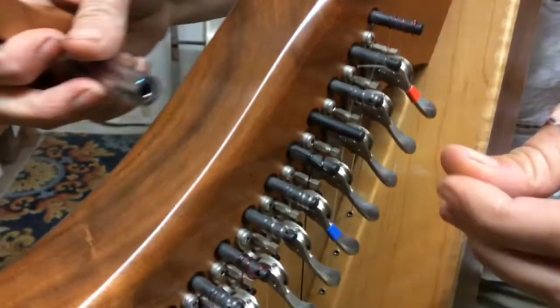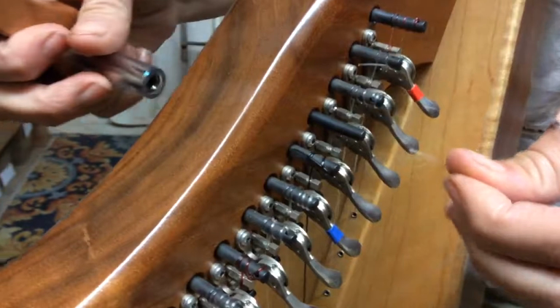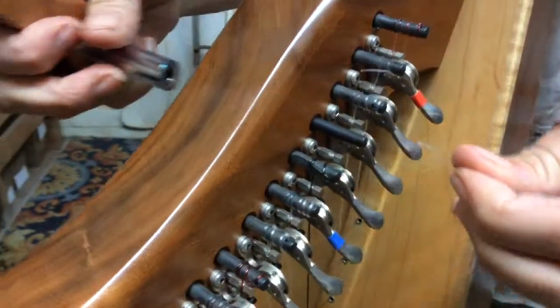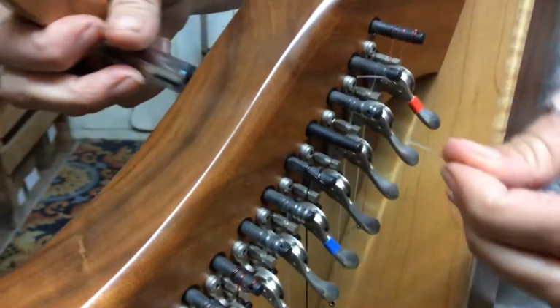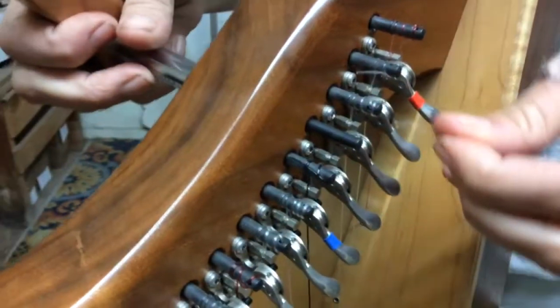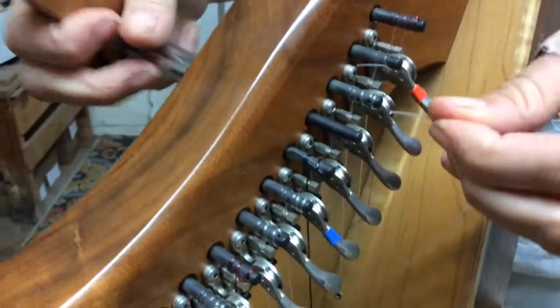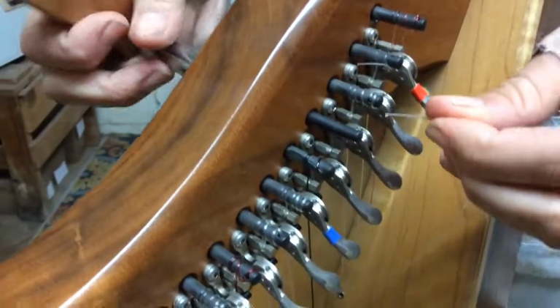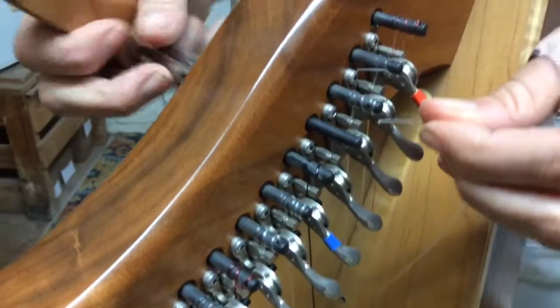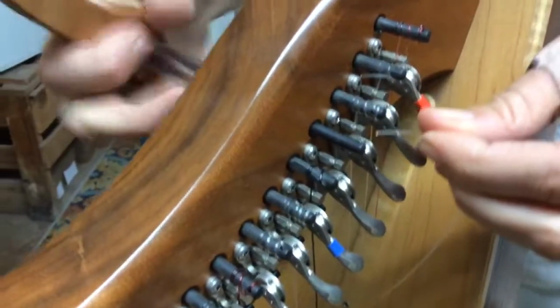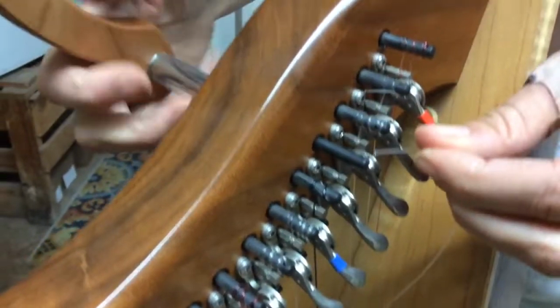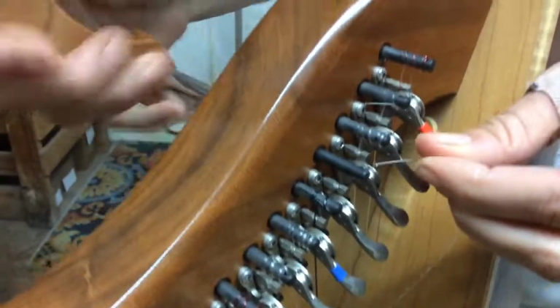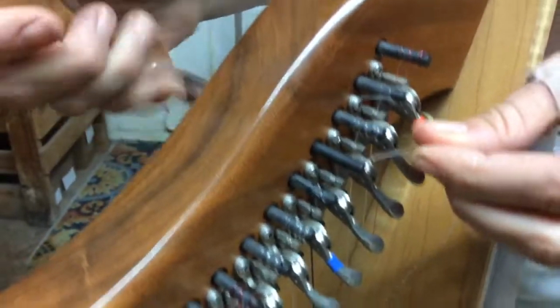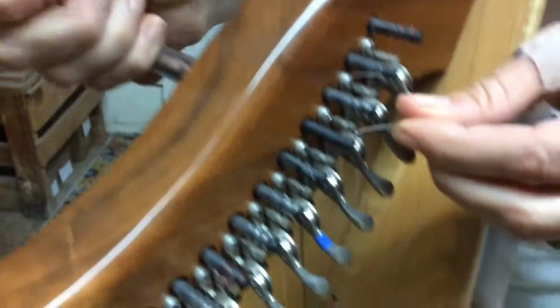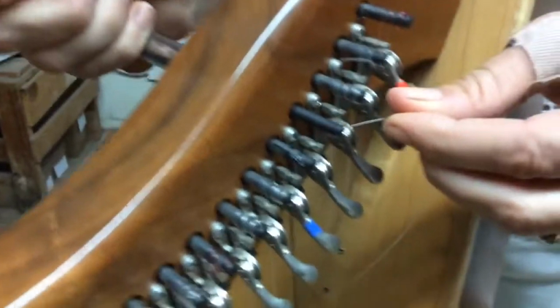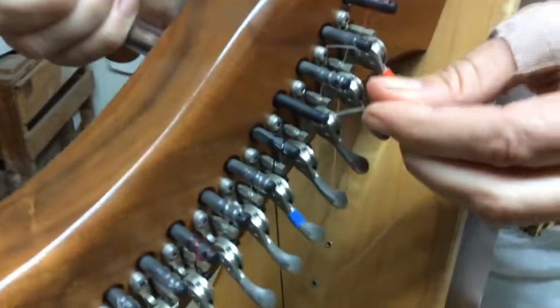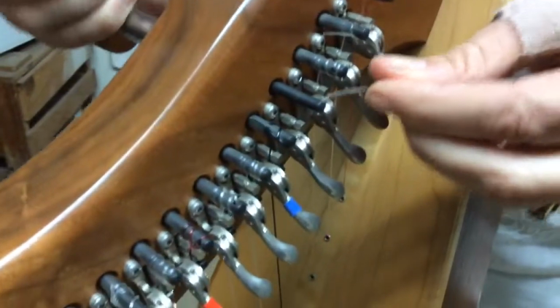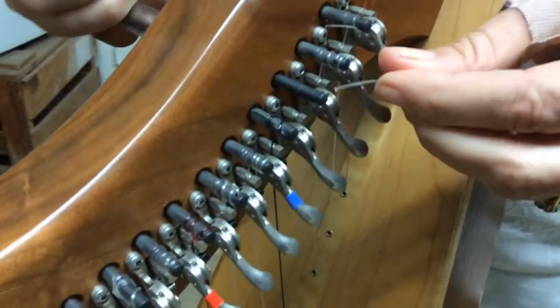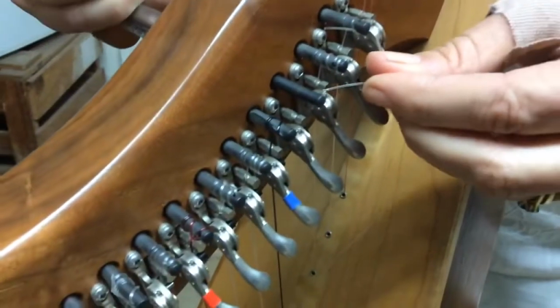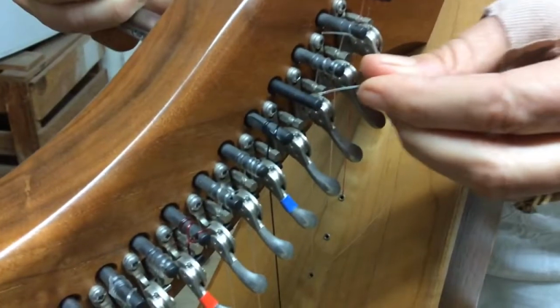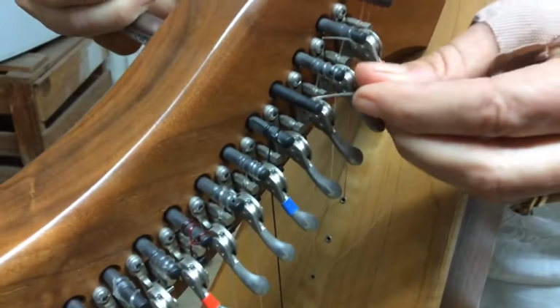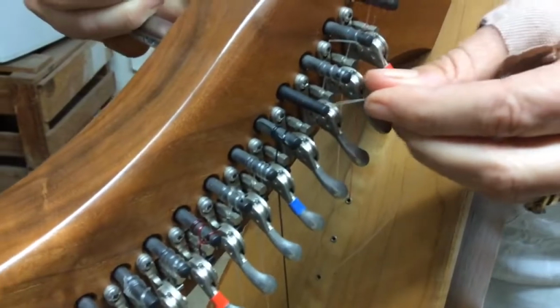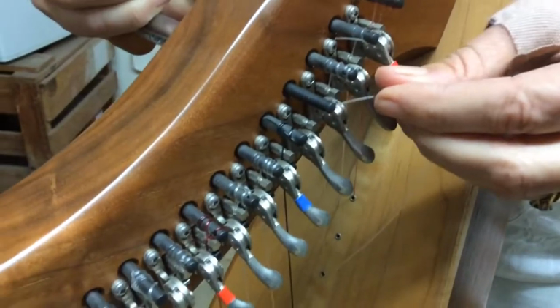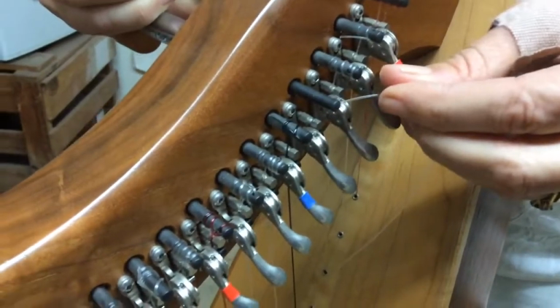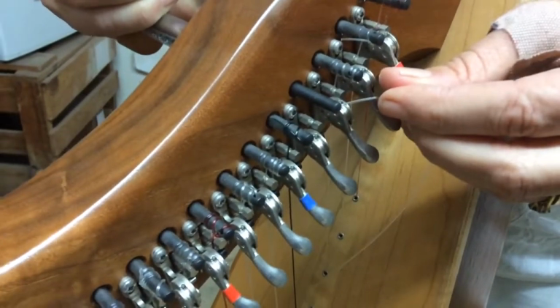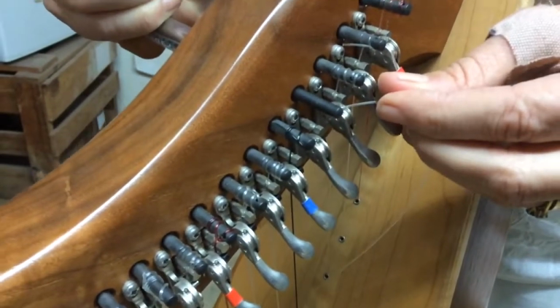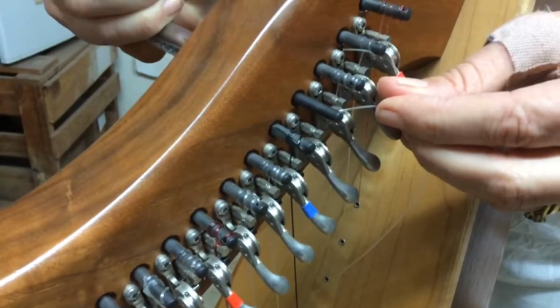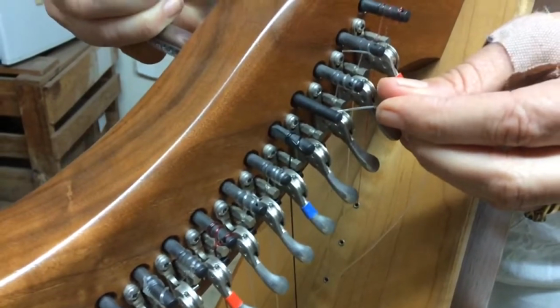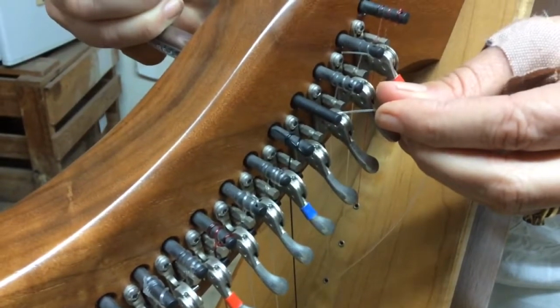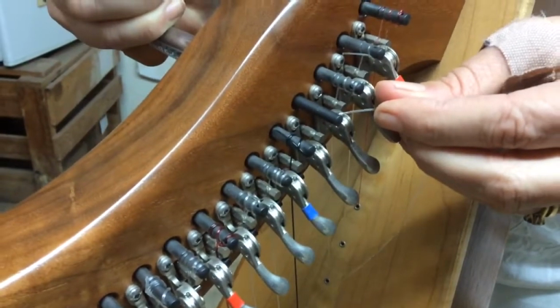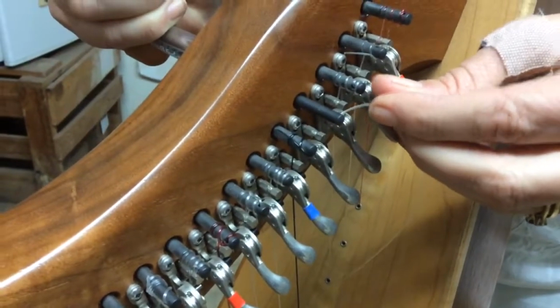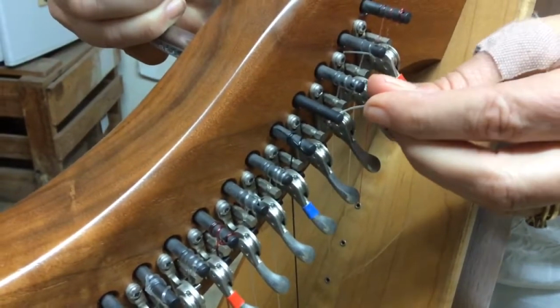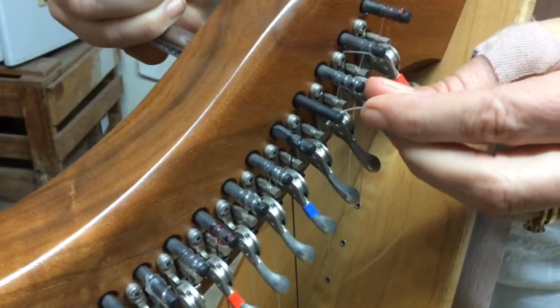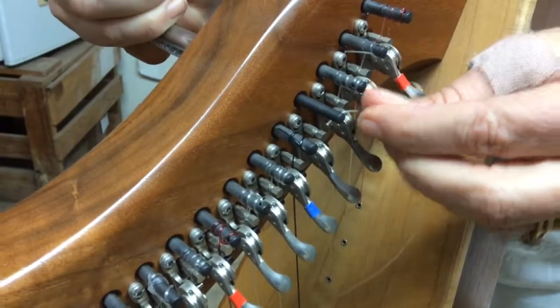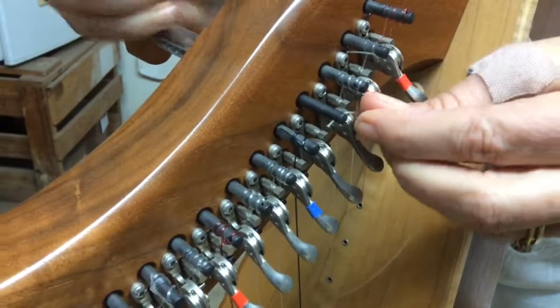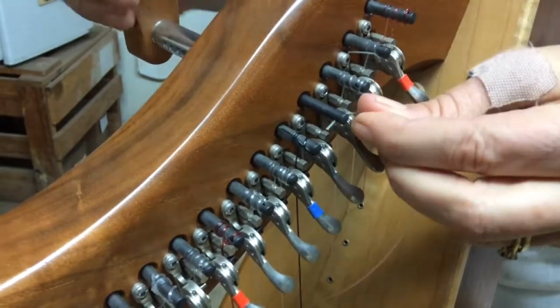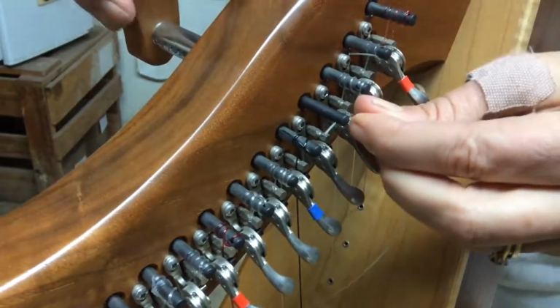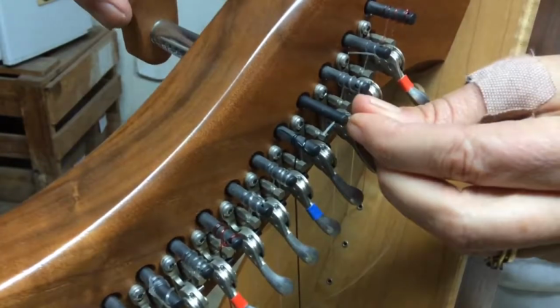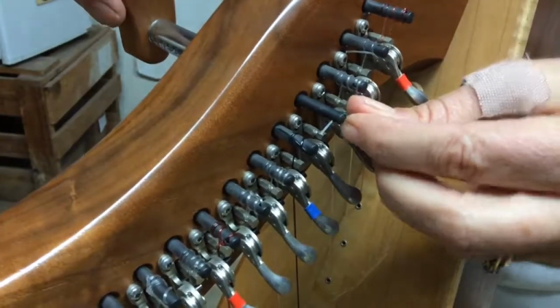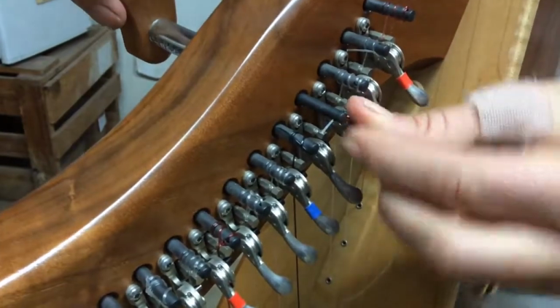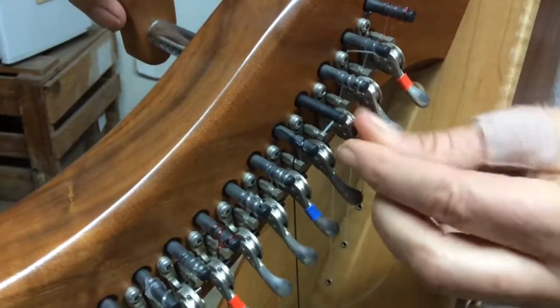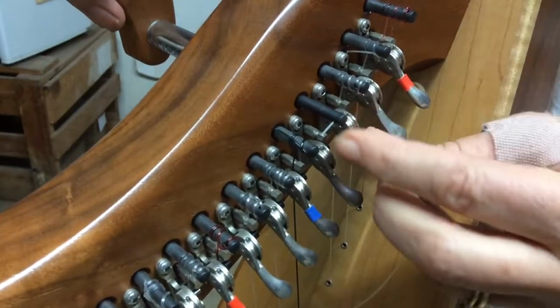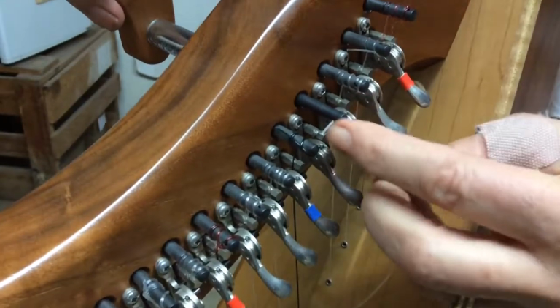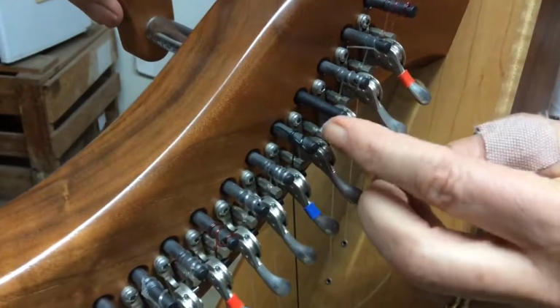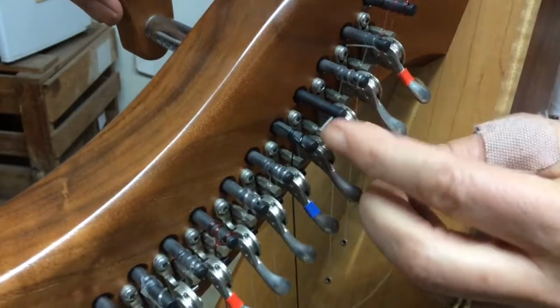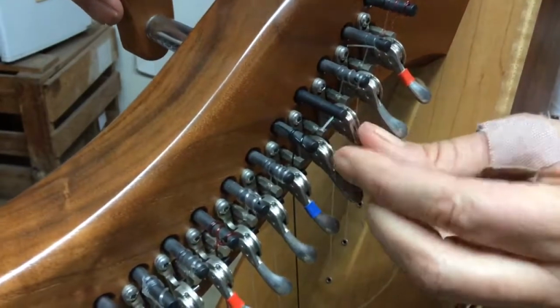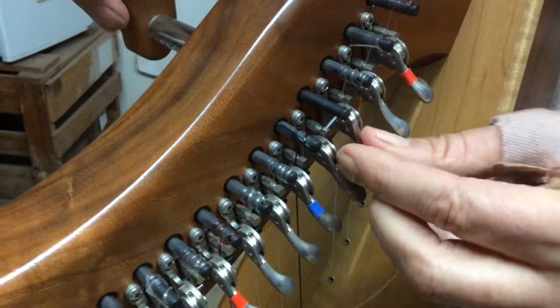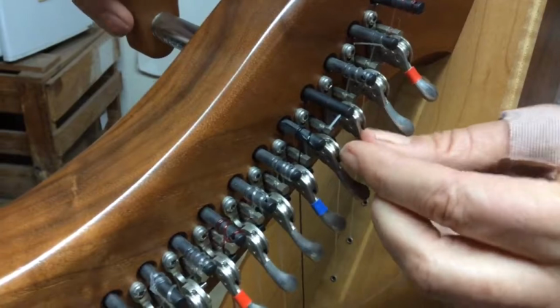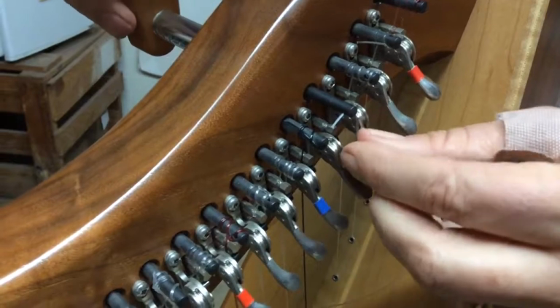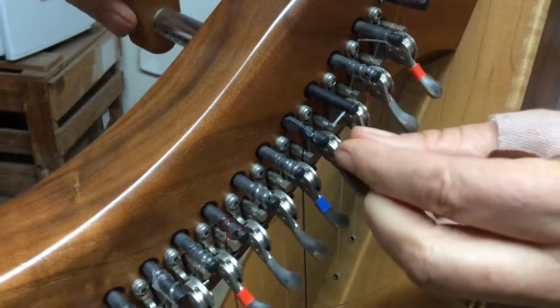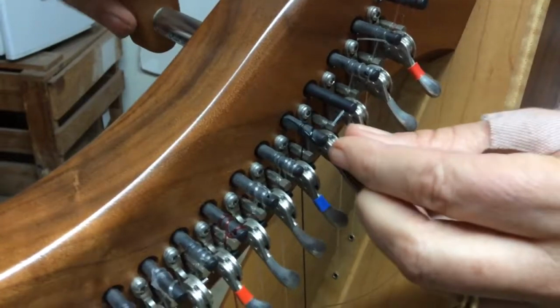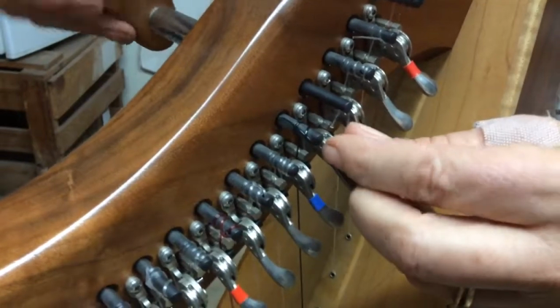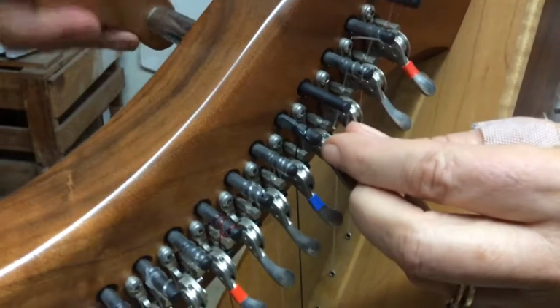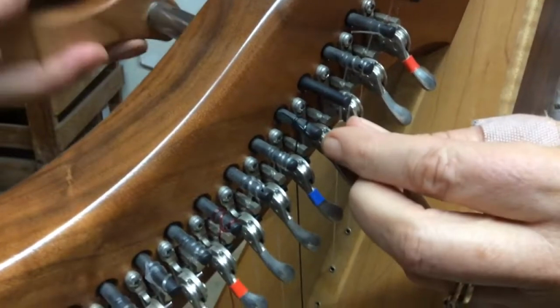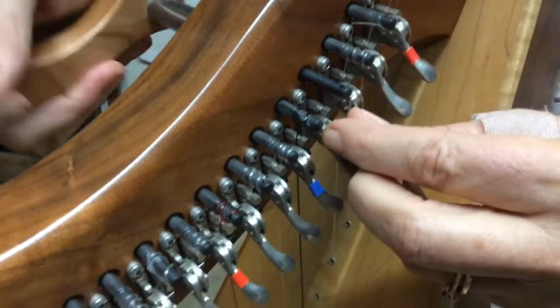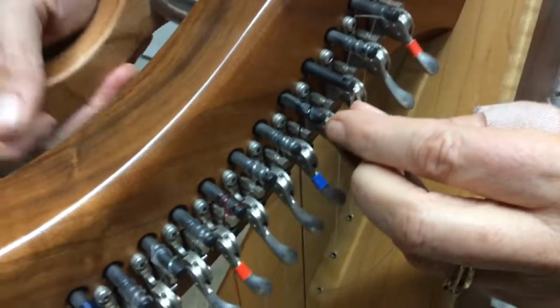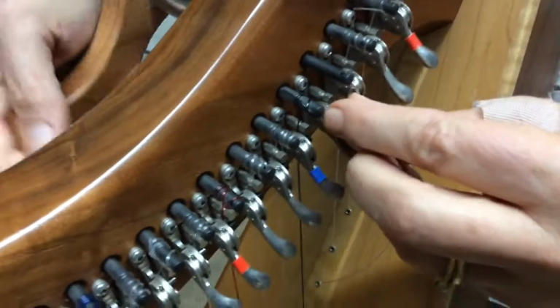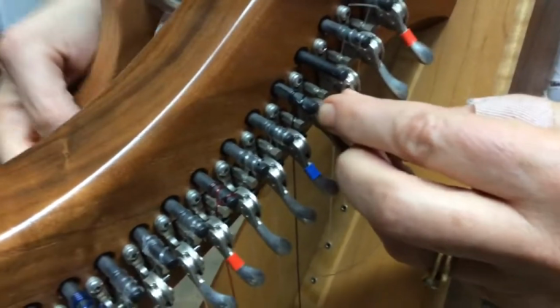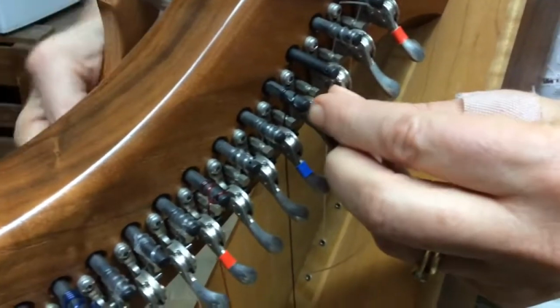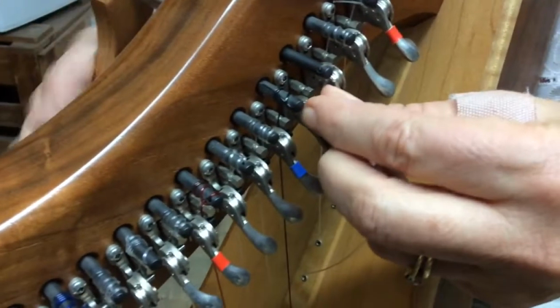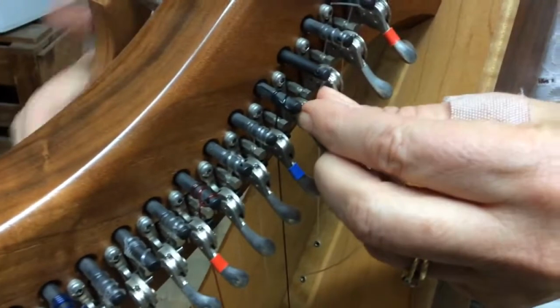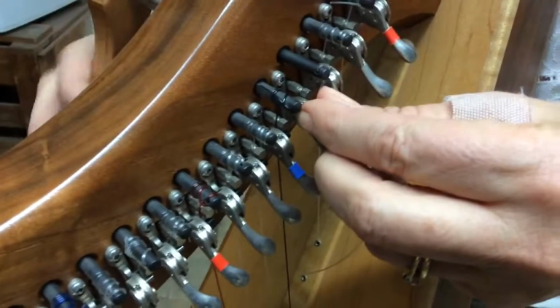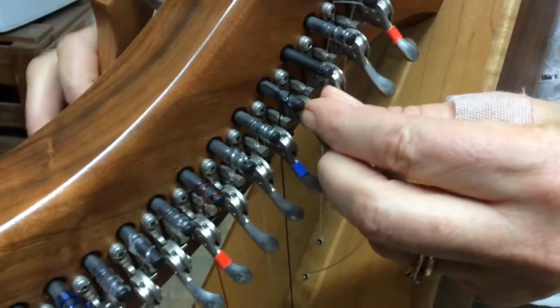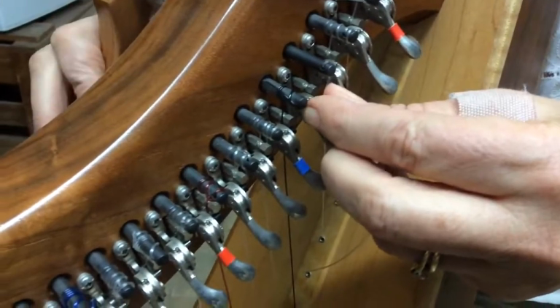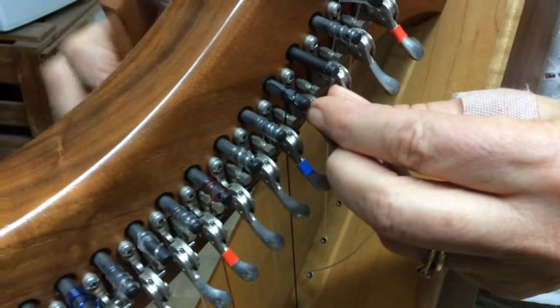Then I'm going to start off by putting the string in the hole, letting it hang out a little bit, and turning it once.